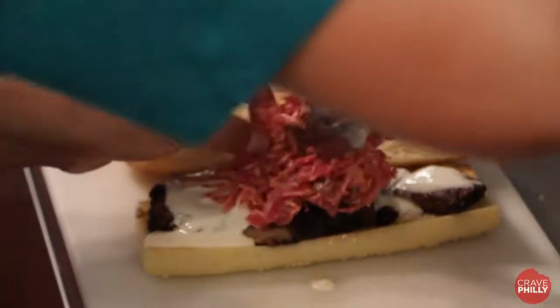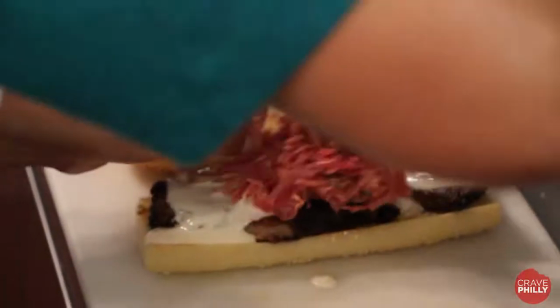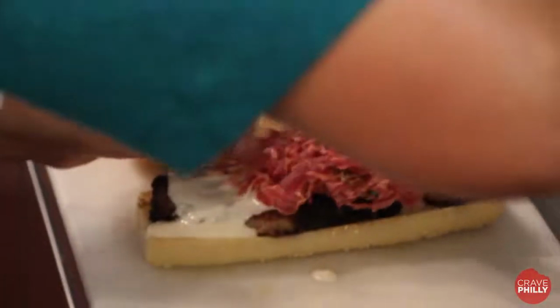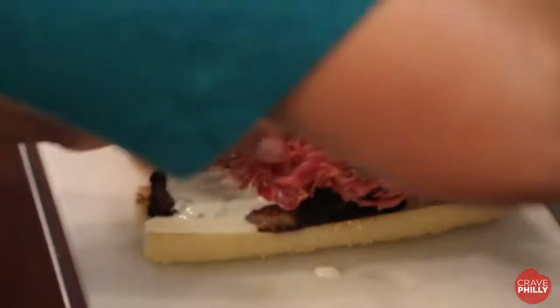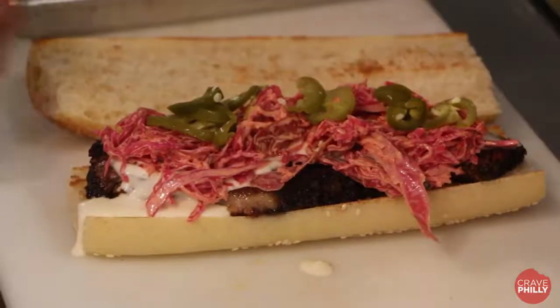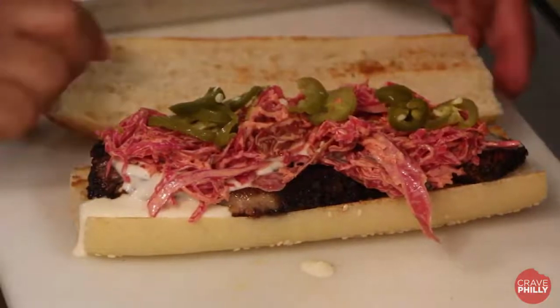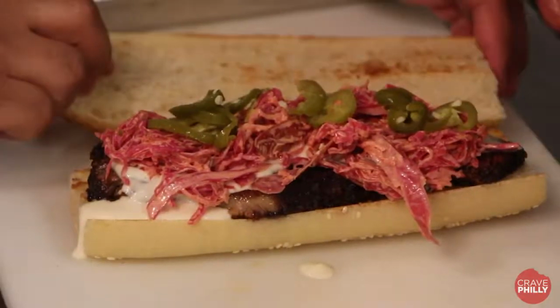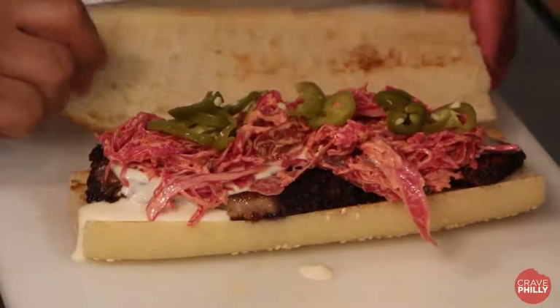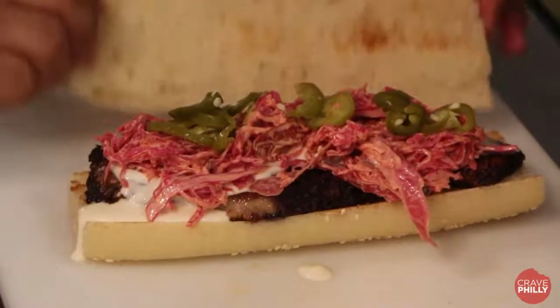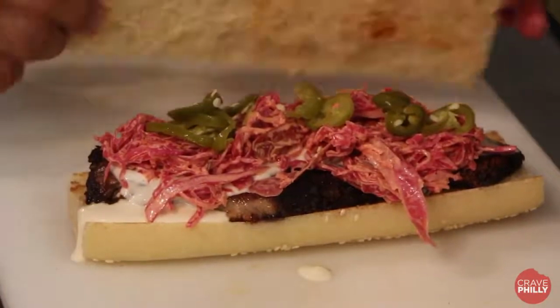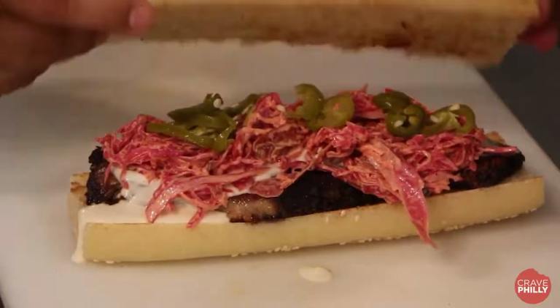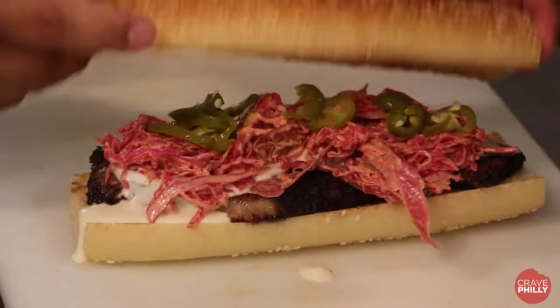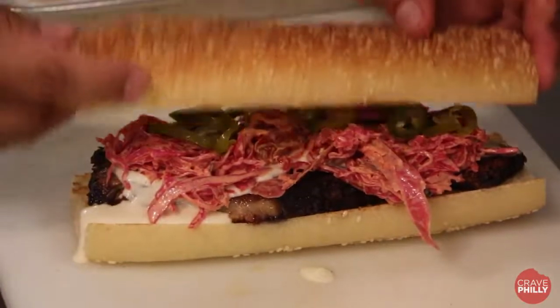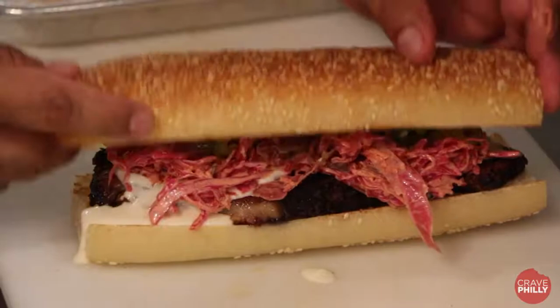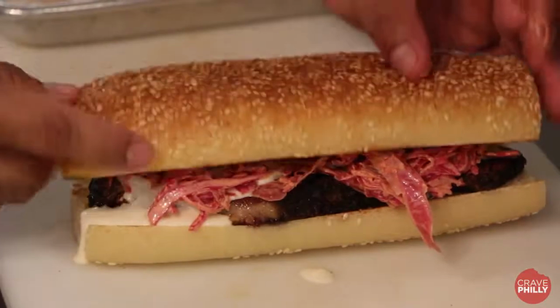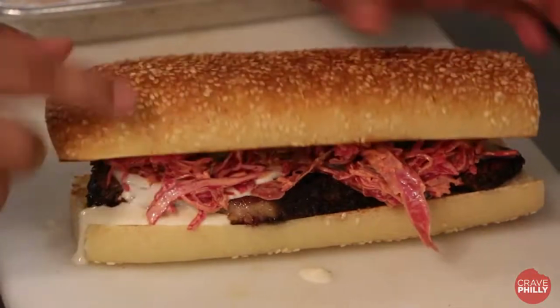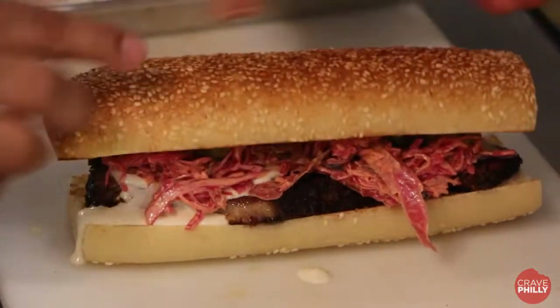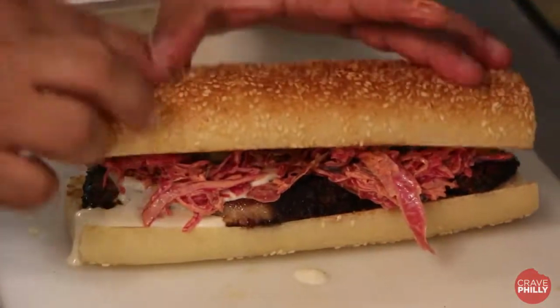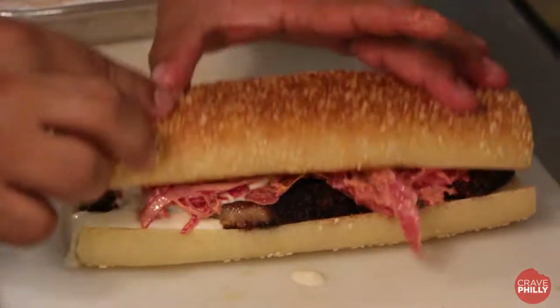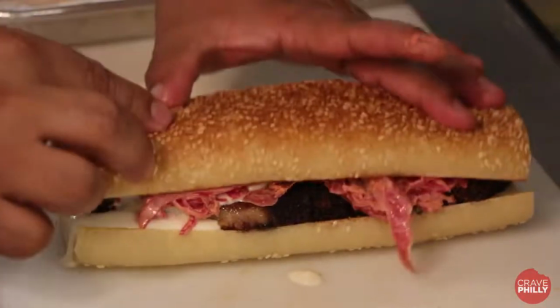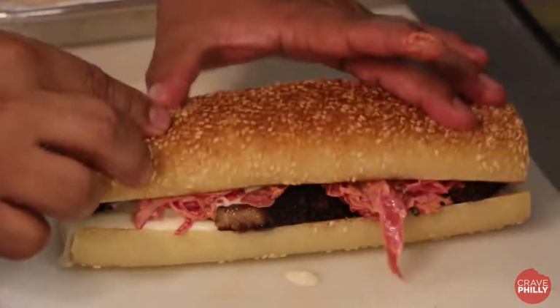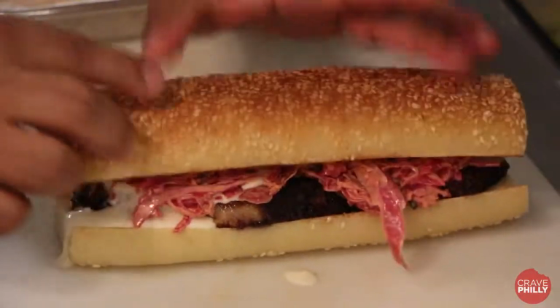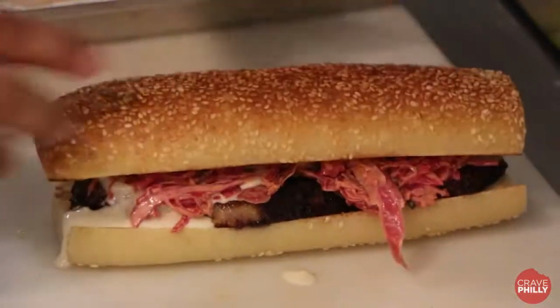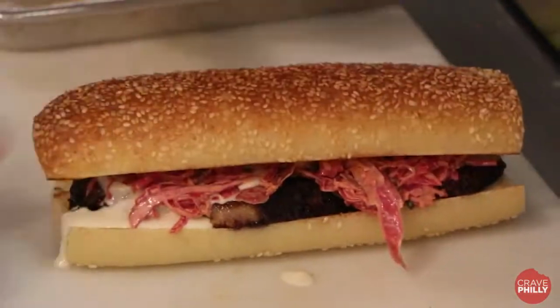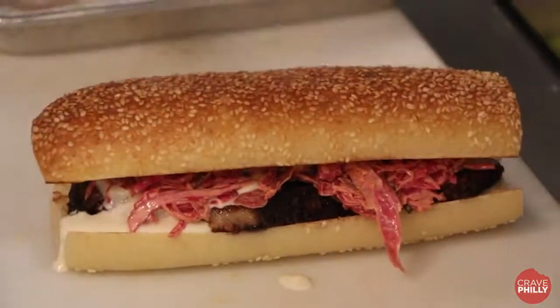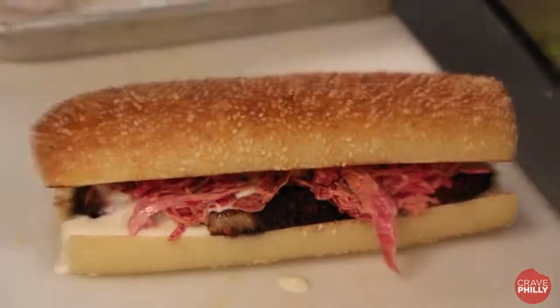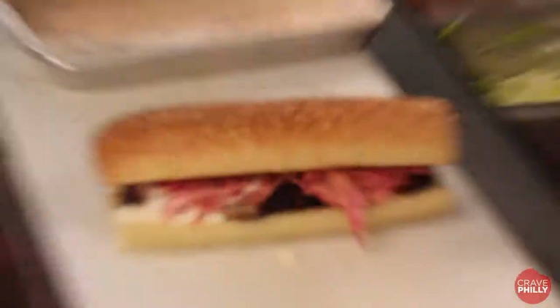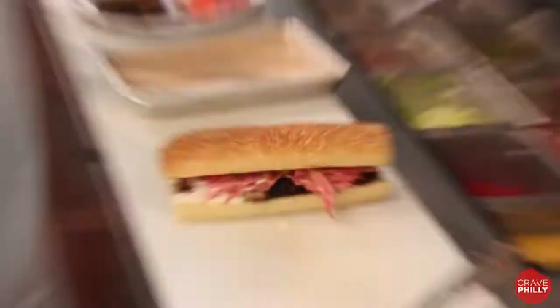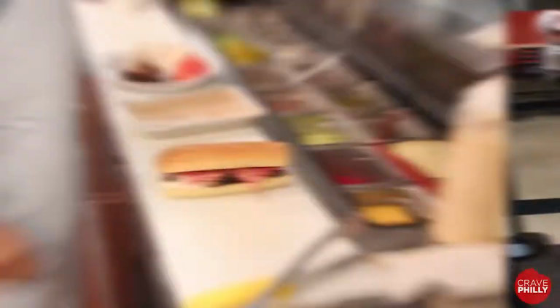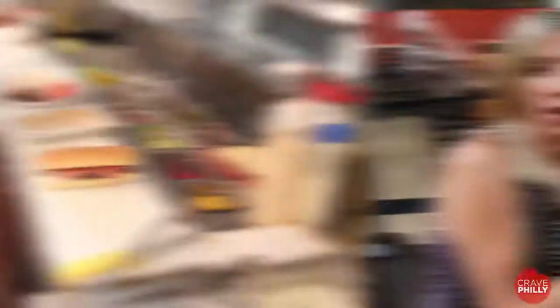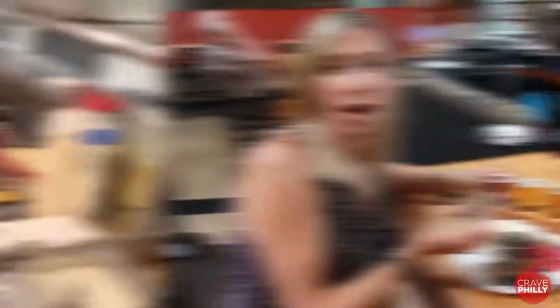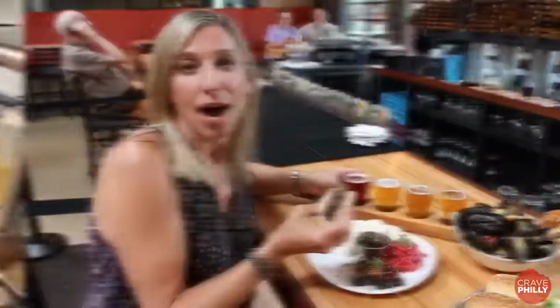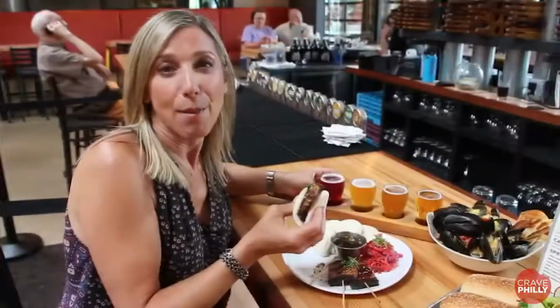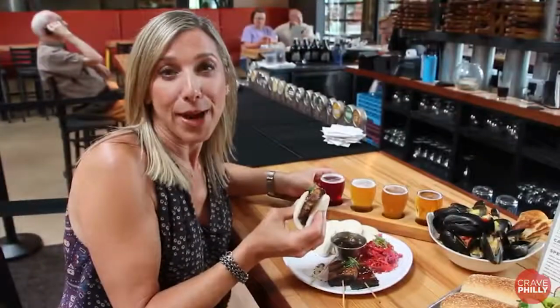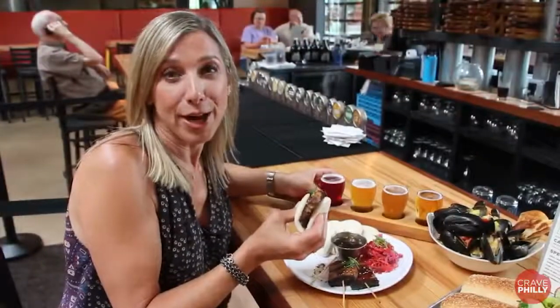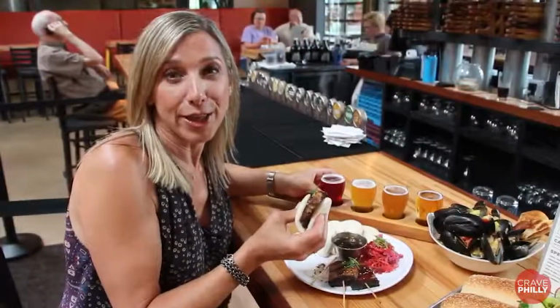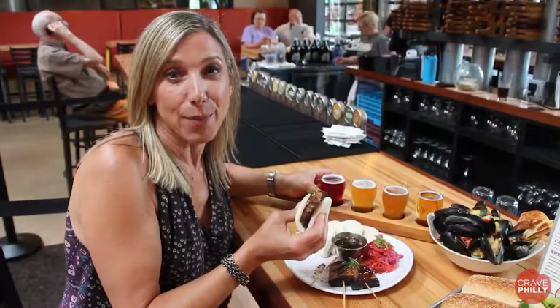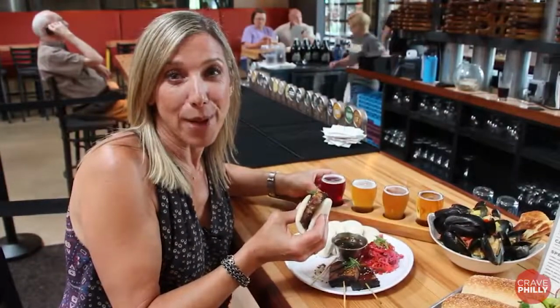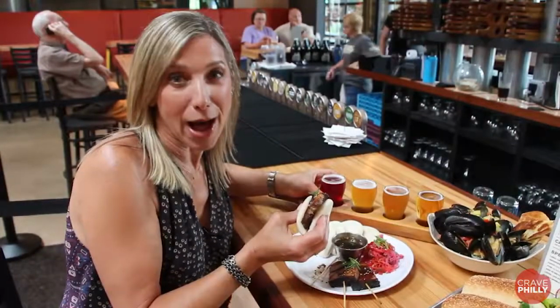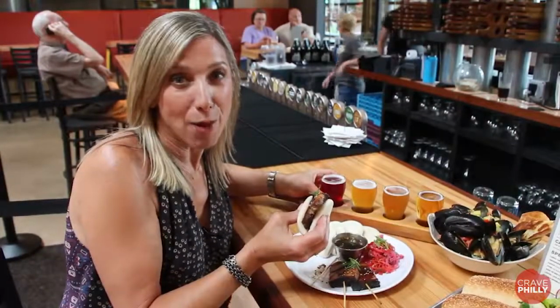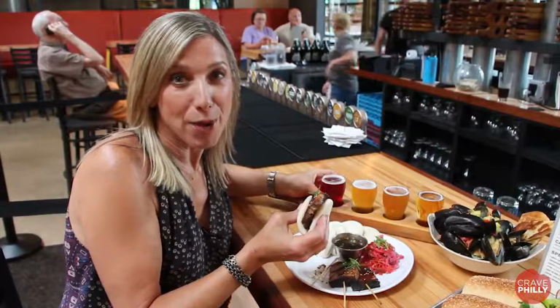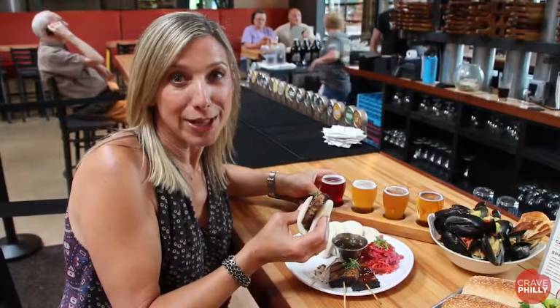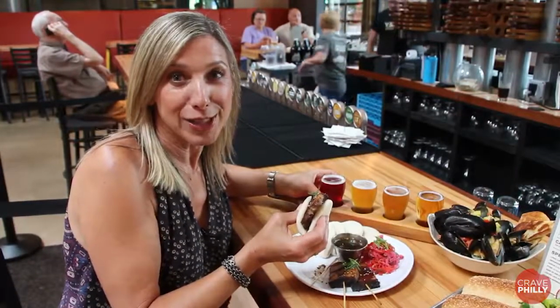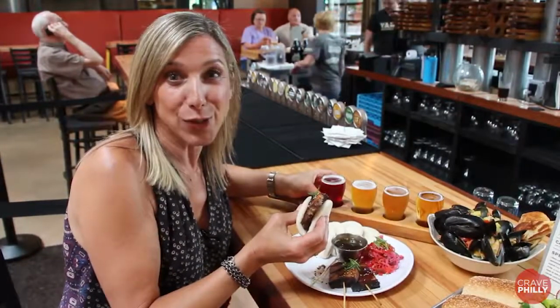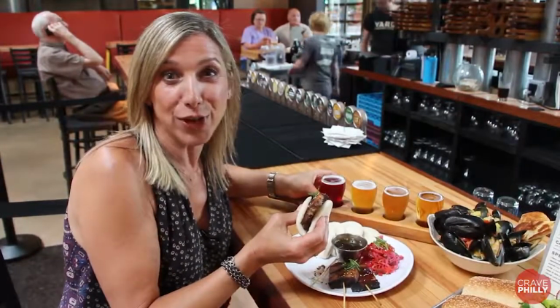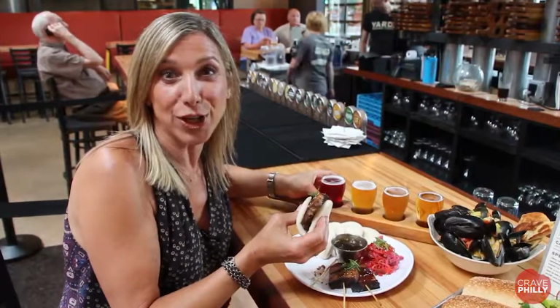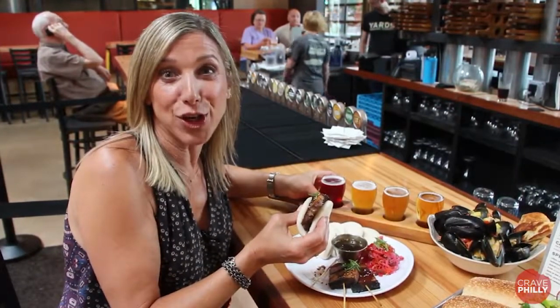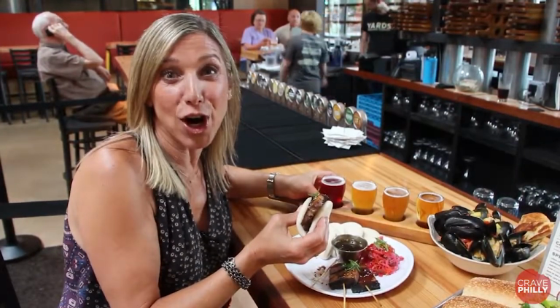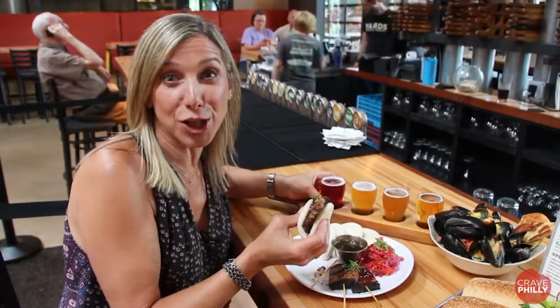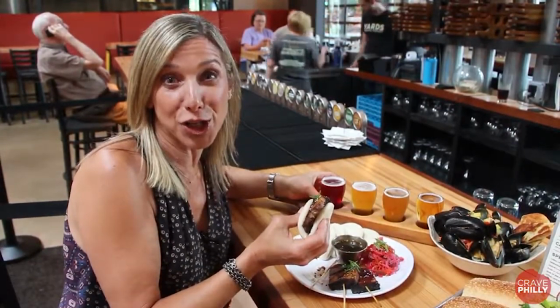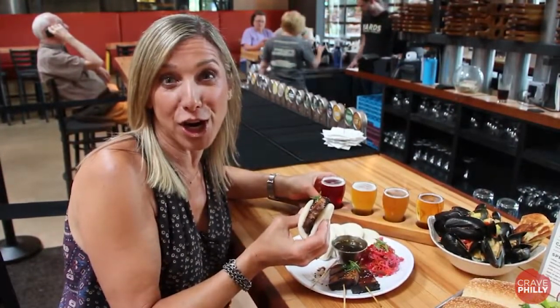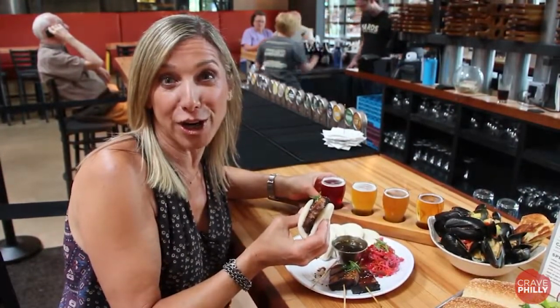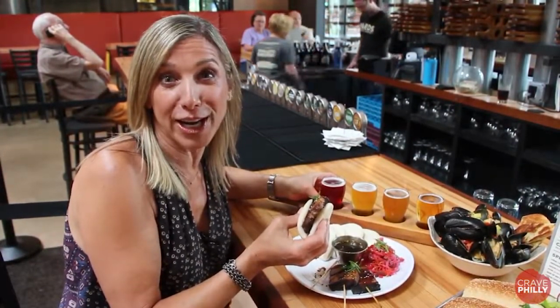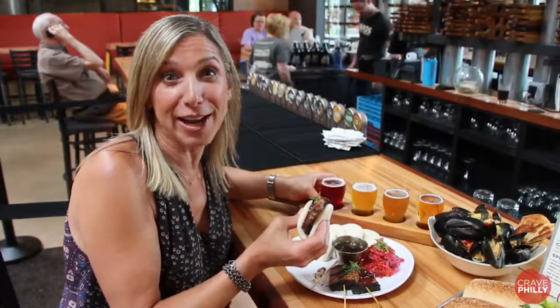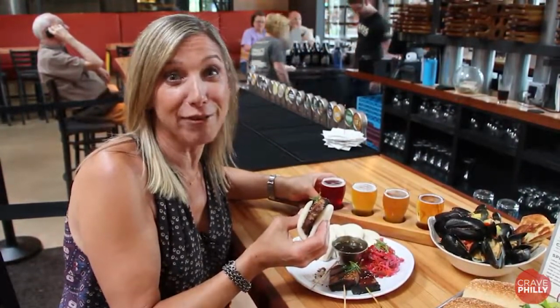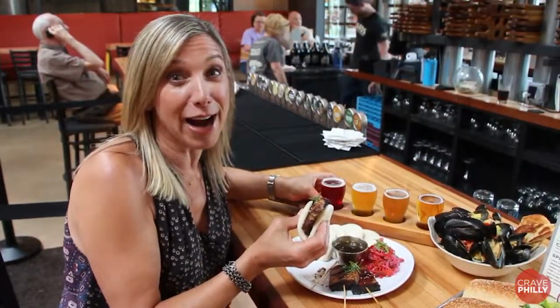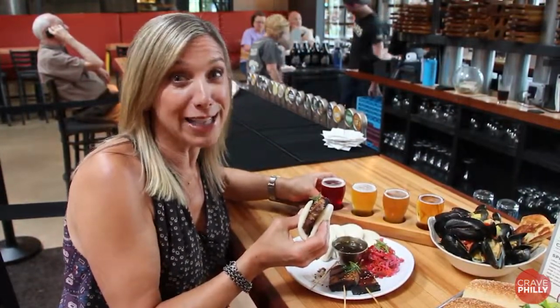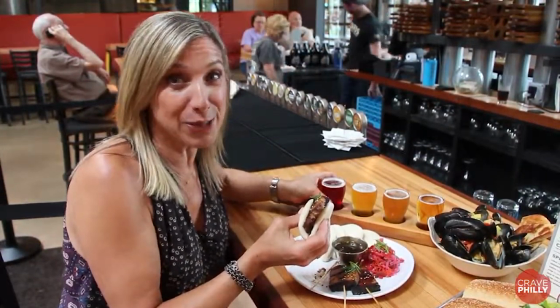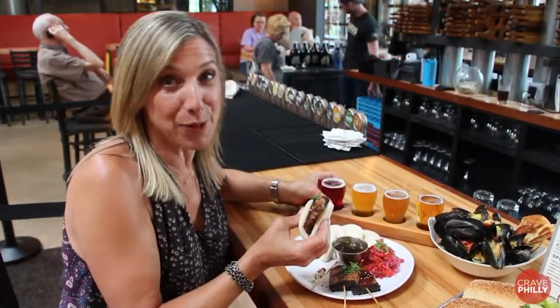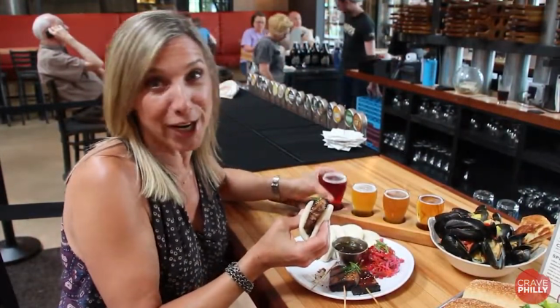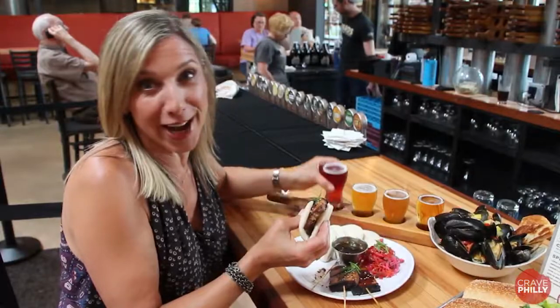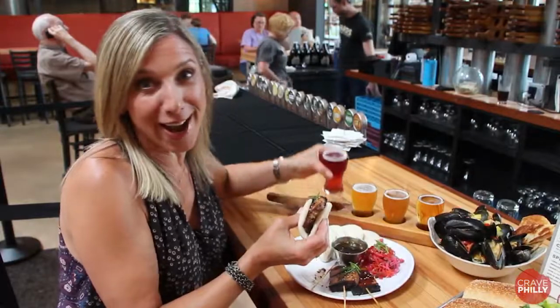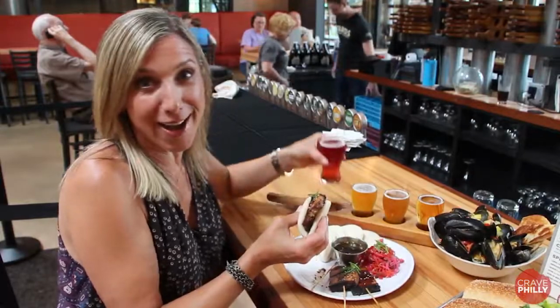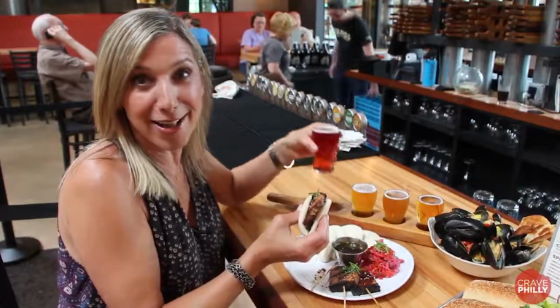Straight up barbecue? Pretty straight up. I'm in. I'm pairing the bao buns with the tart cherry and raspberry ale.